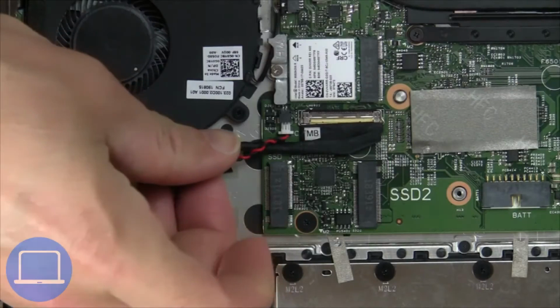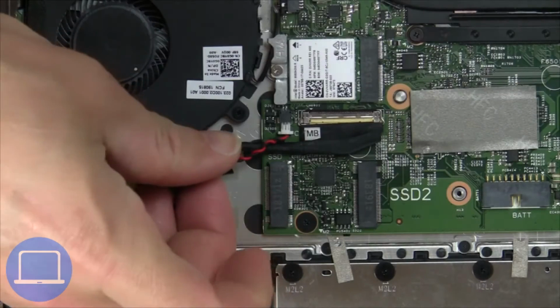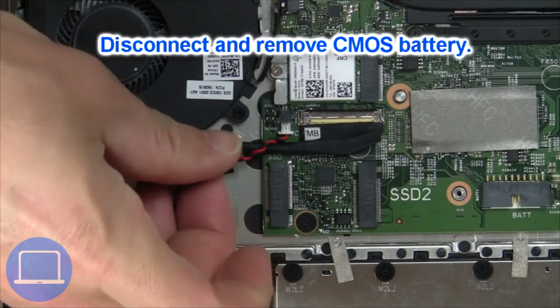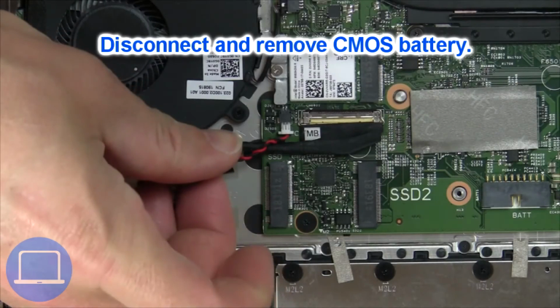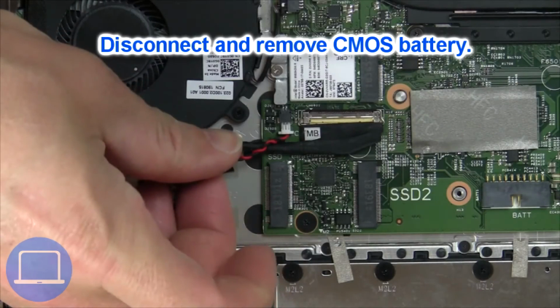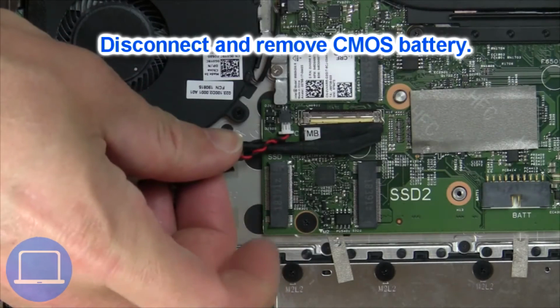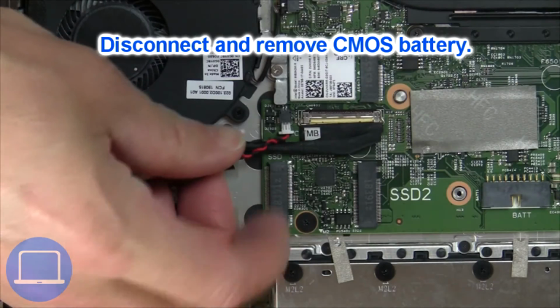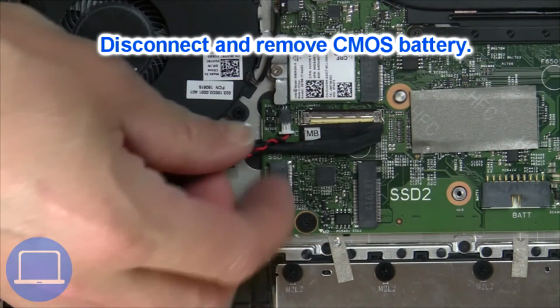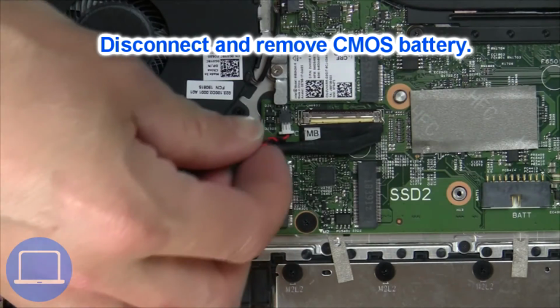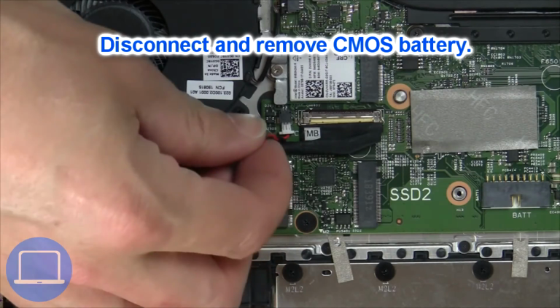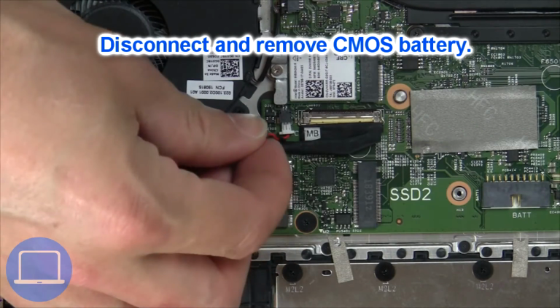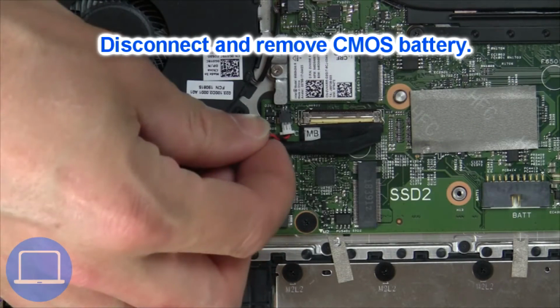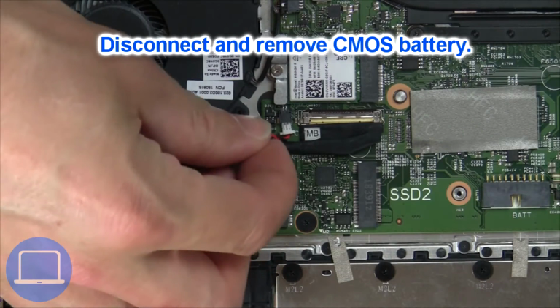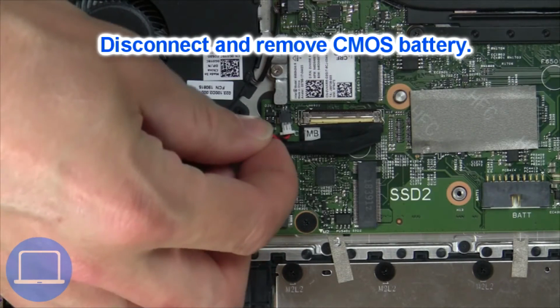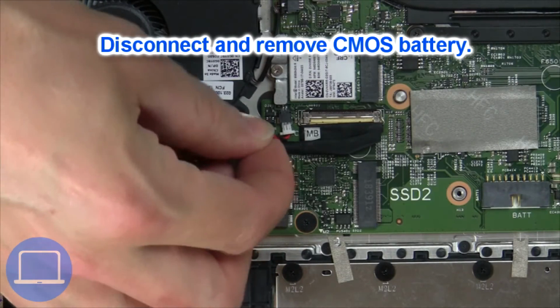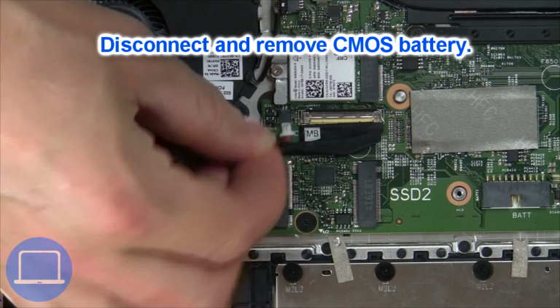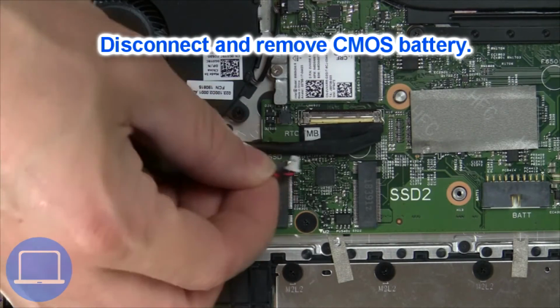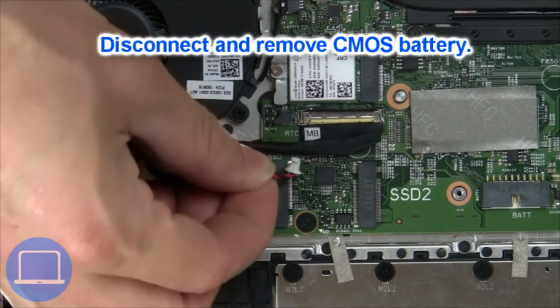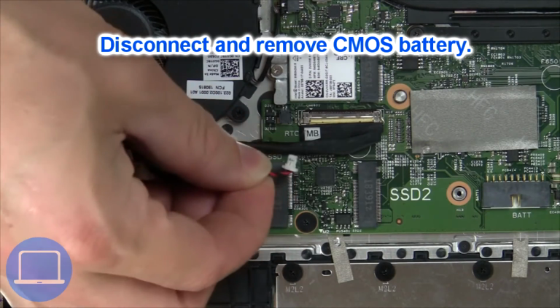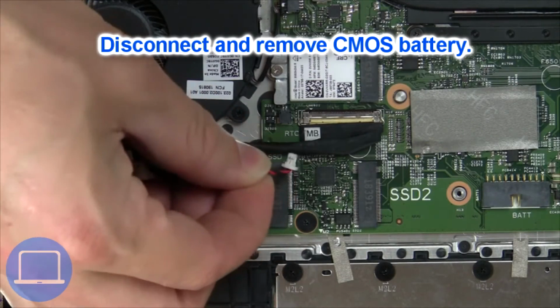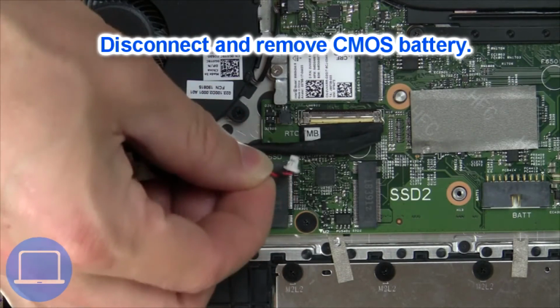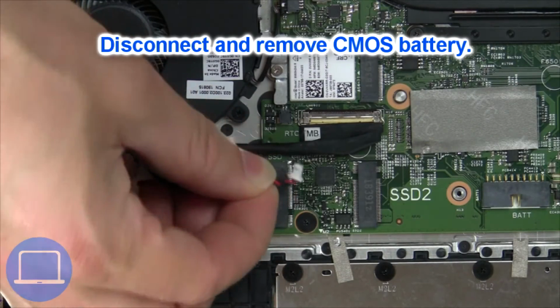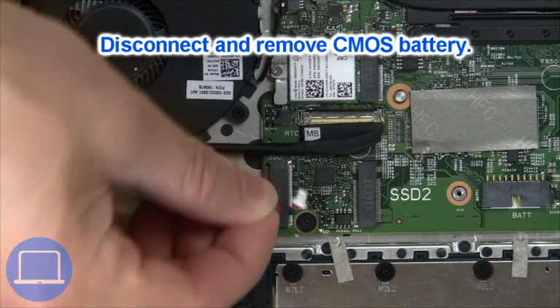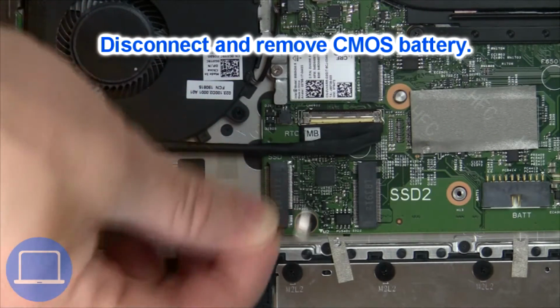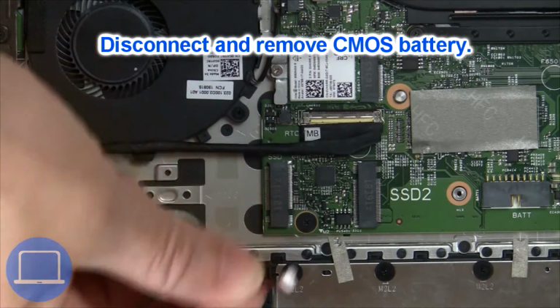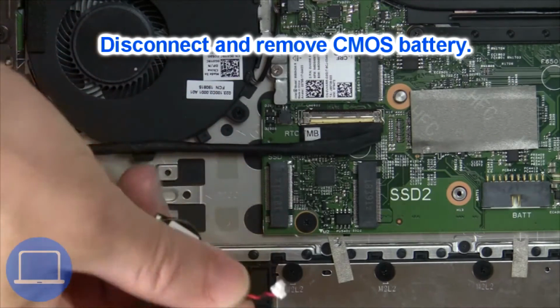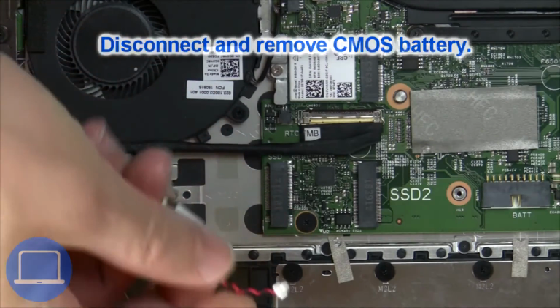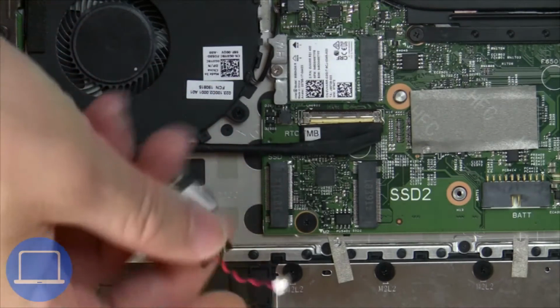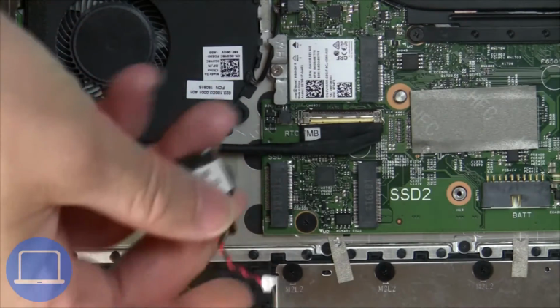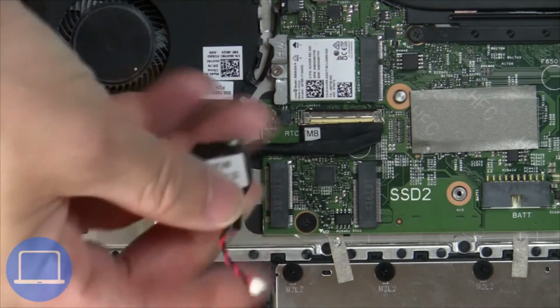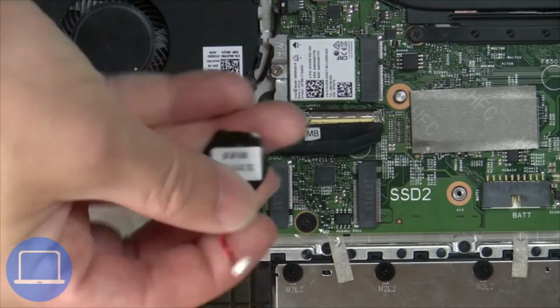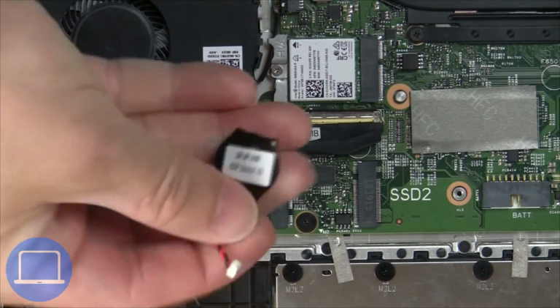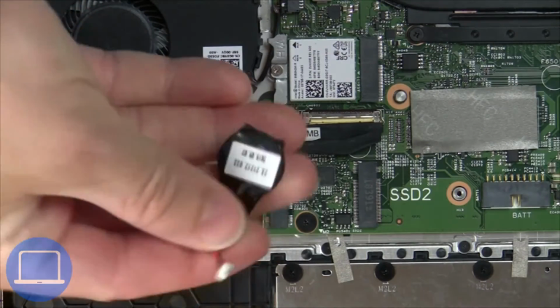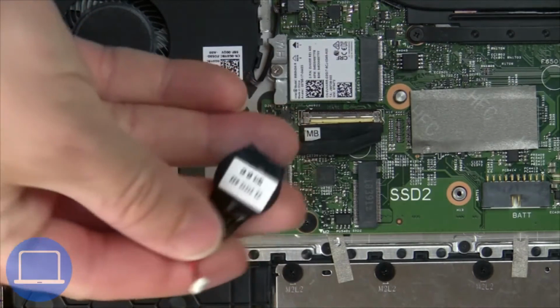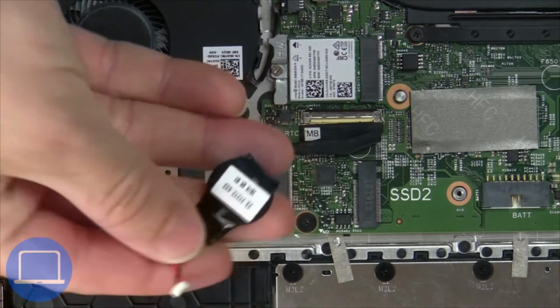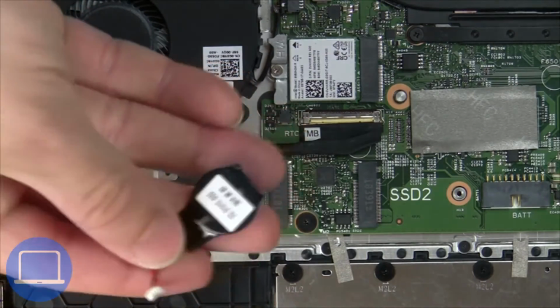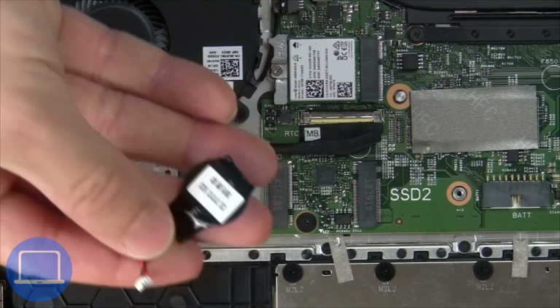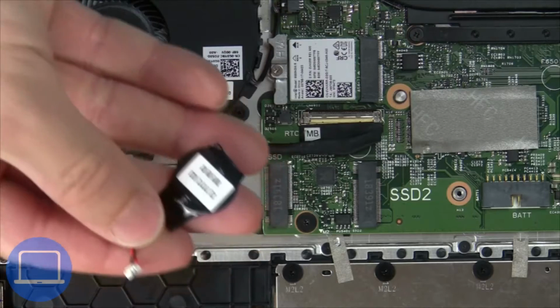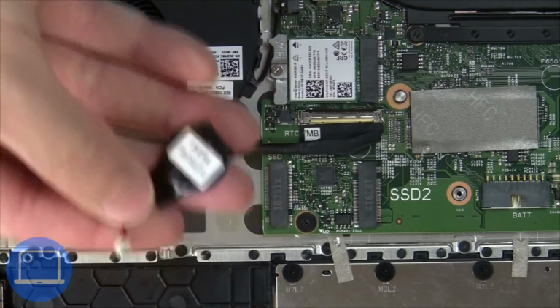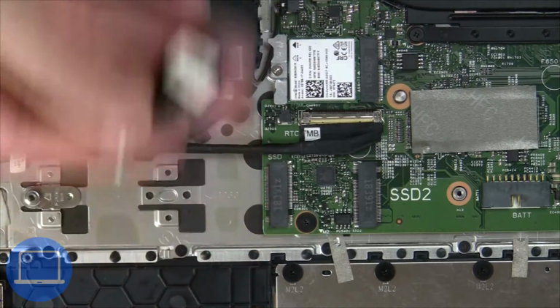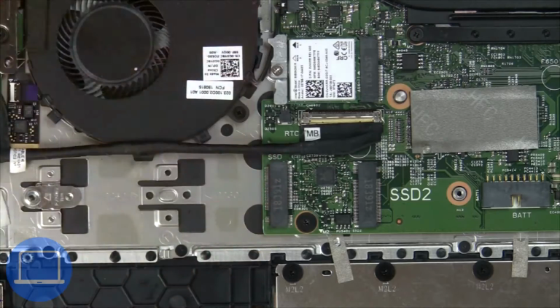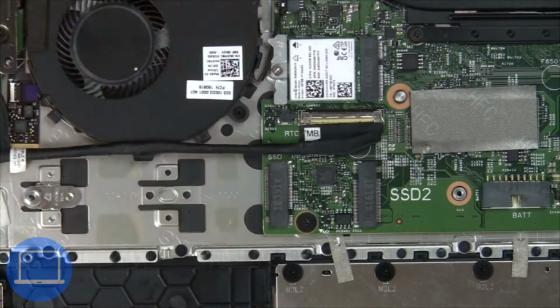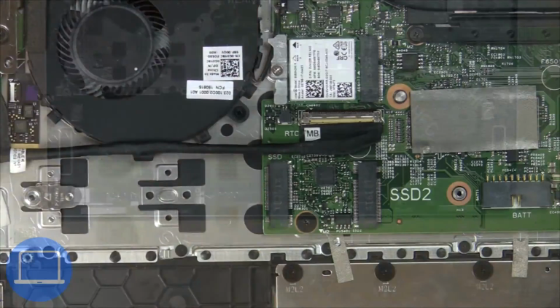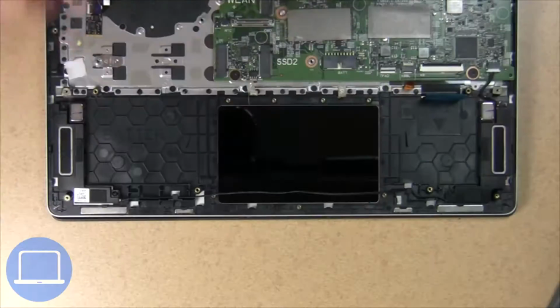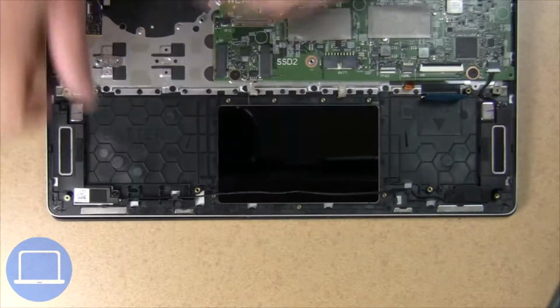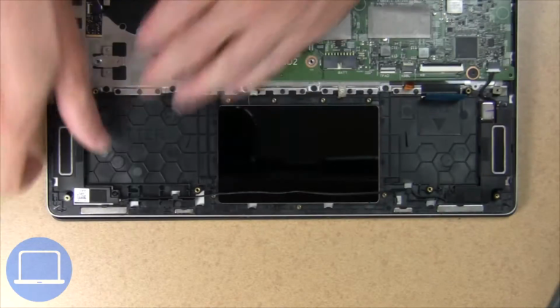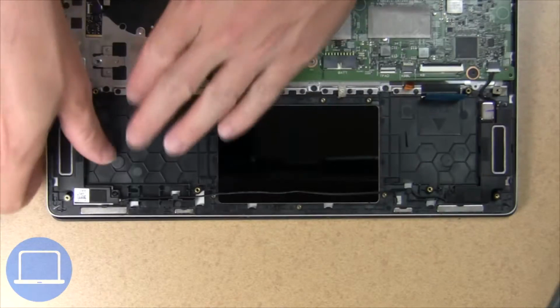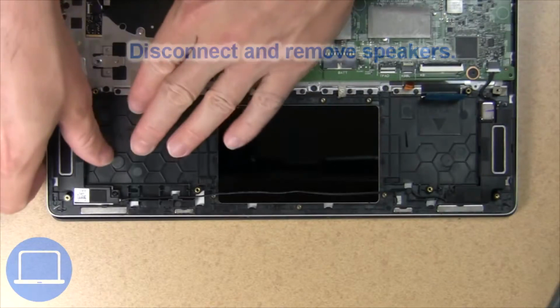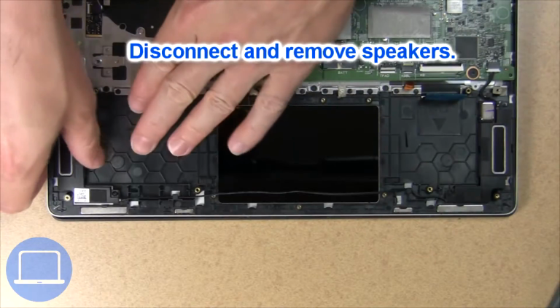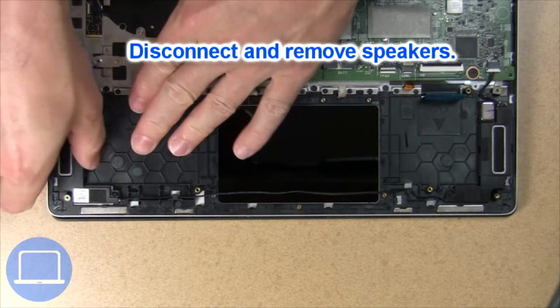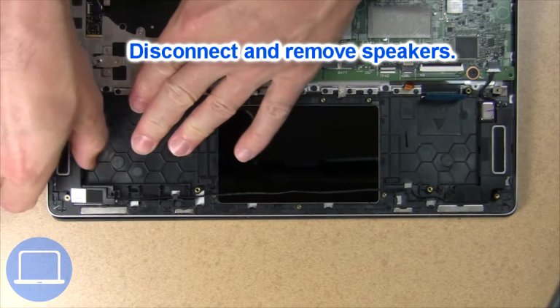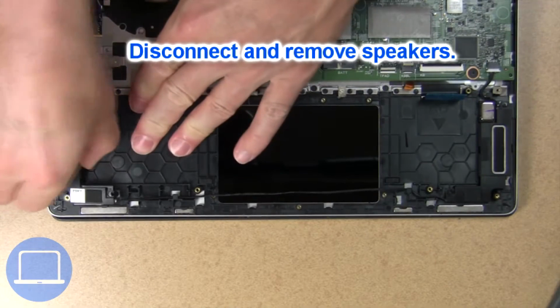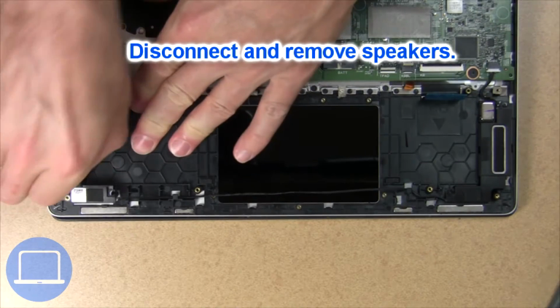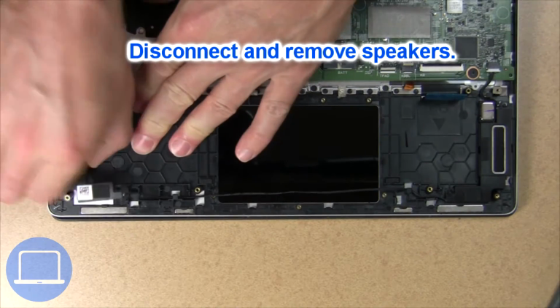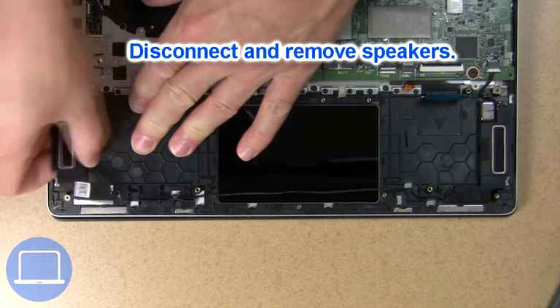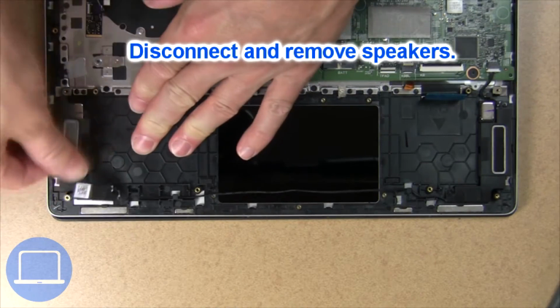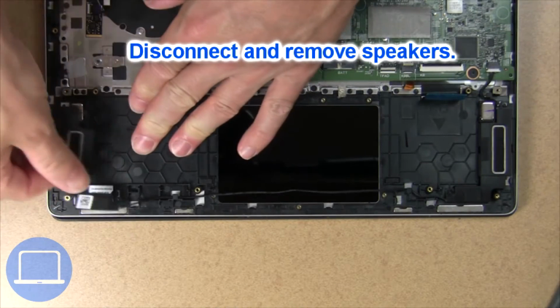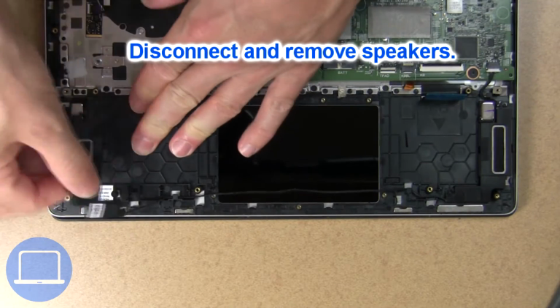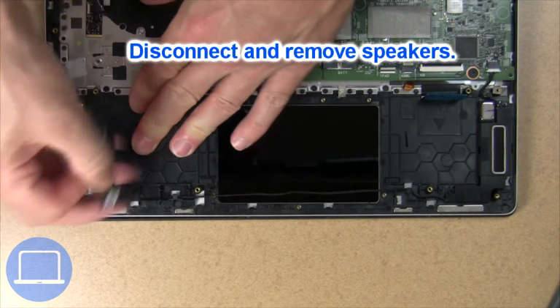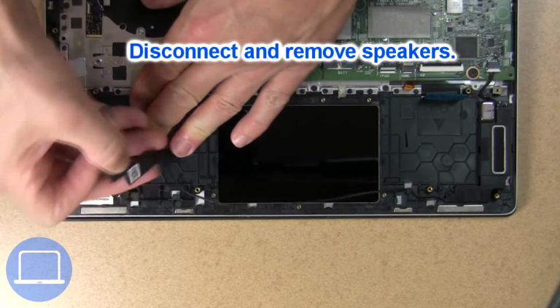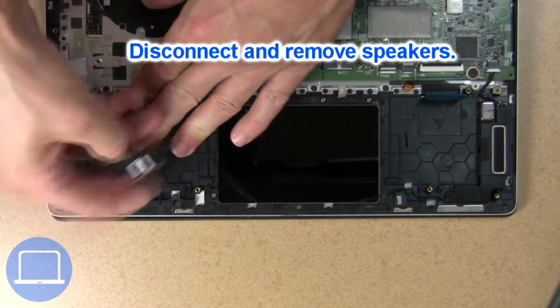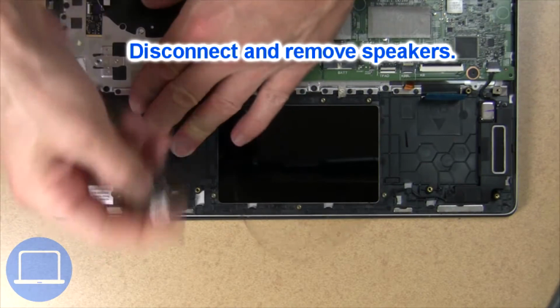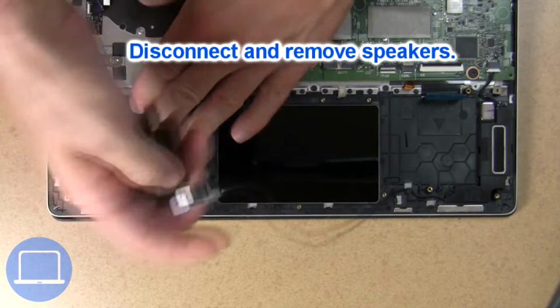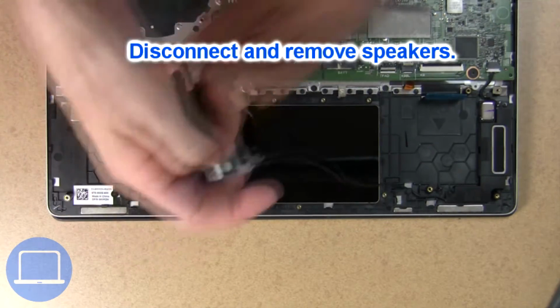Next, unplug and remove the CMOS battery. Now disconnect and remove the speakers.